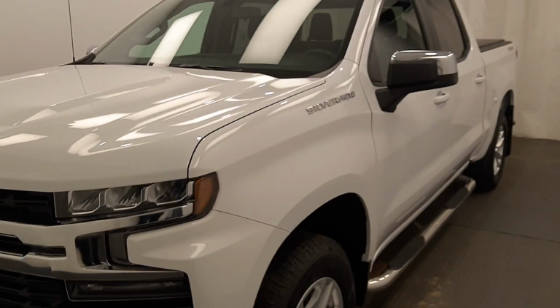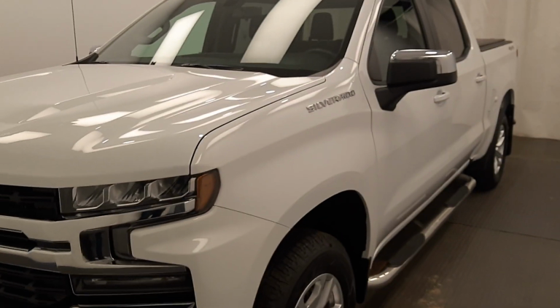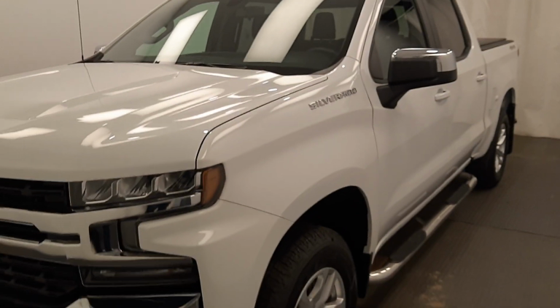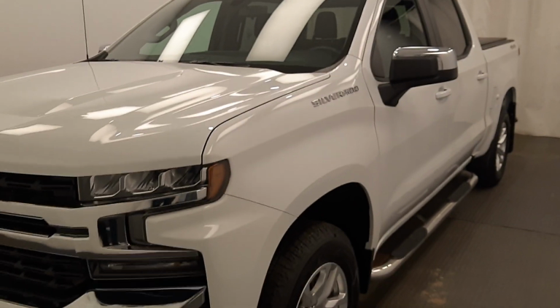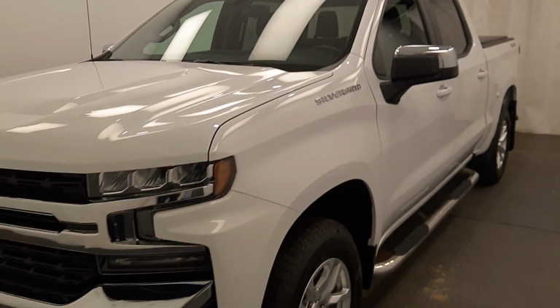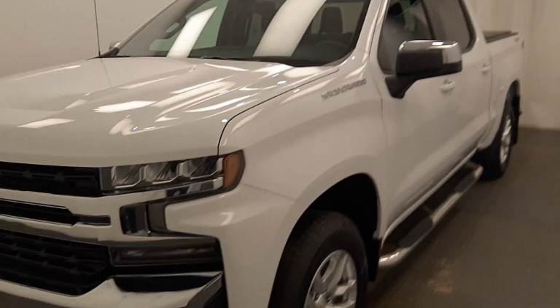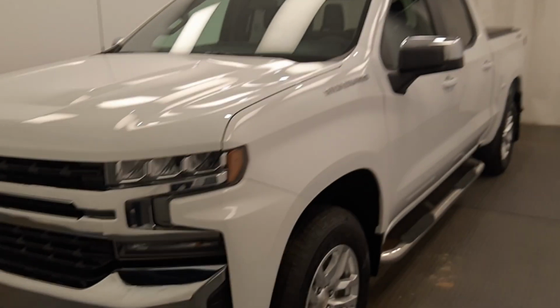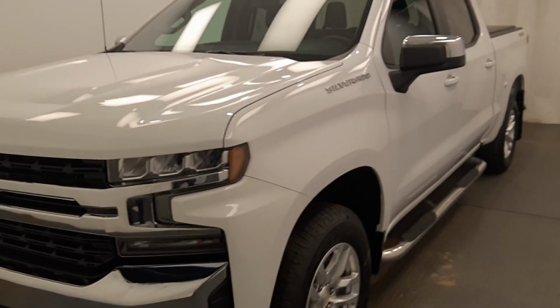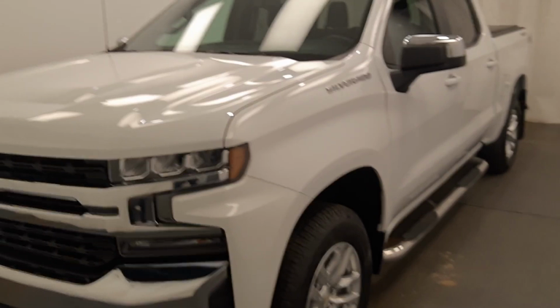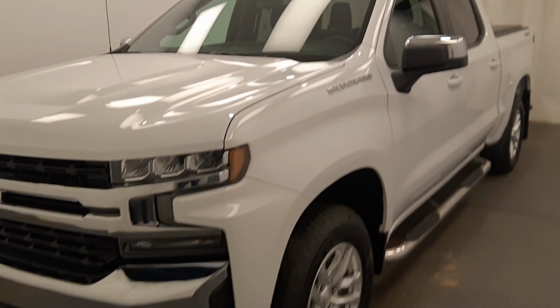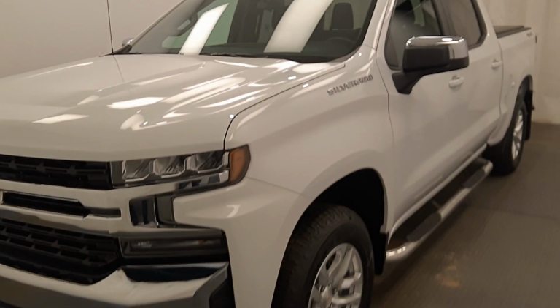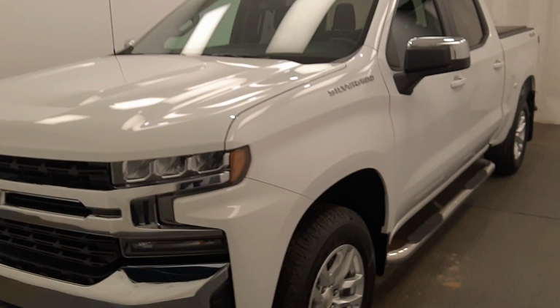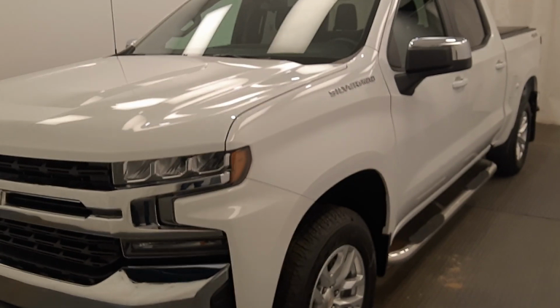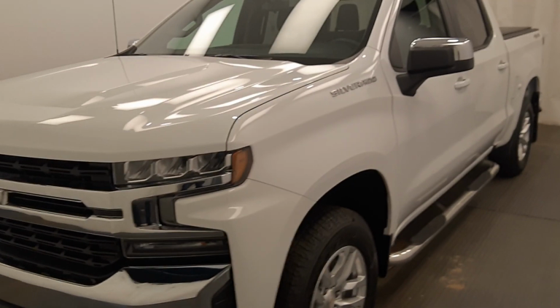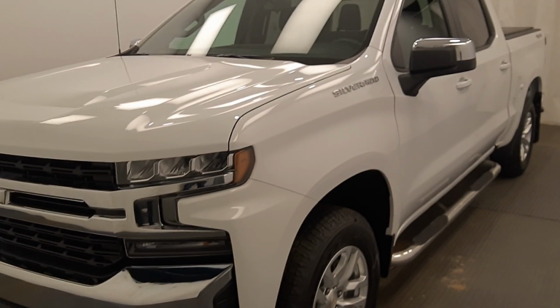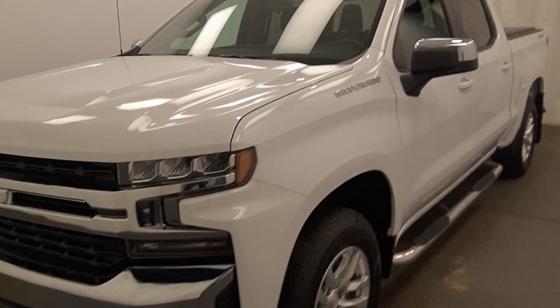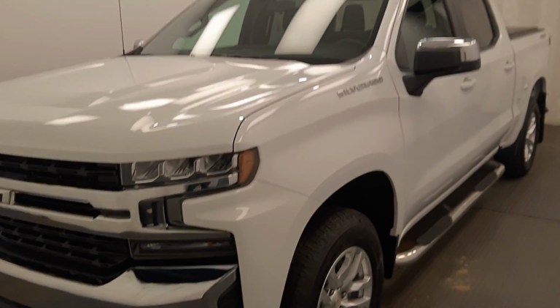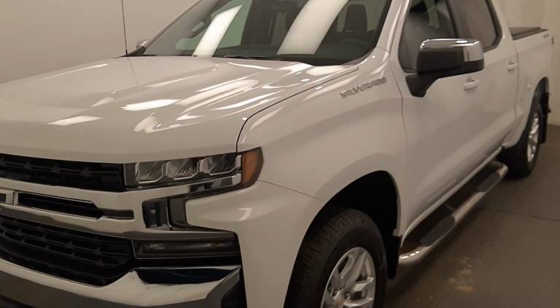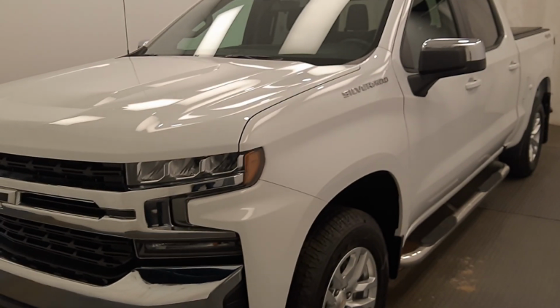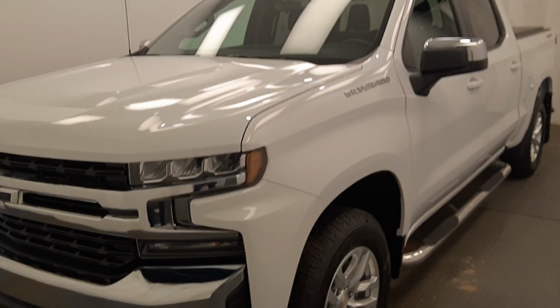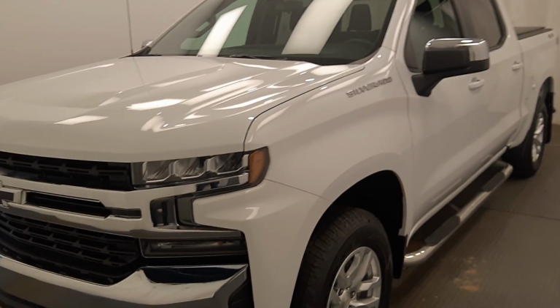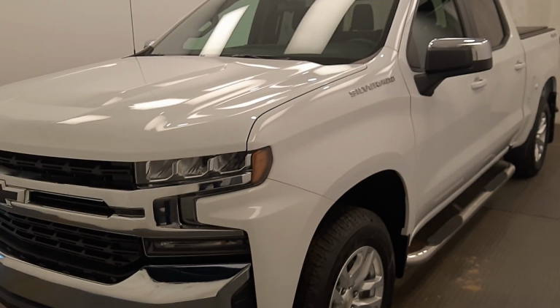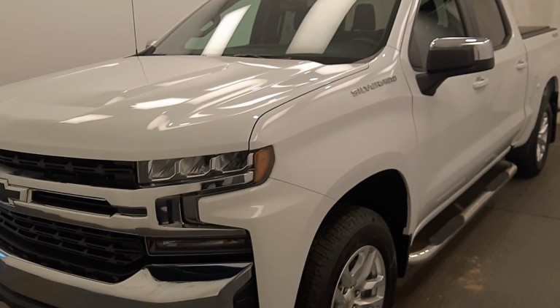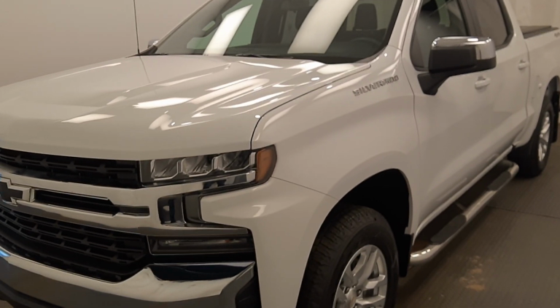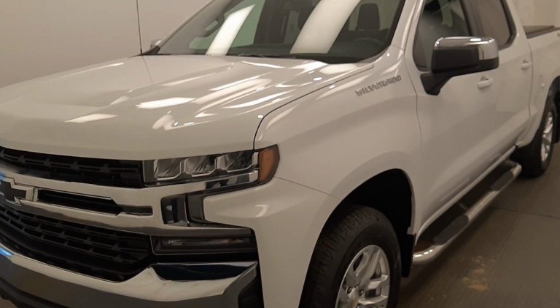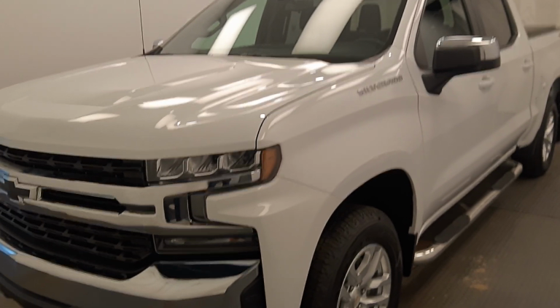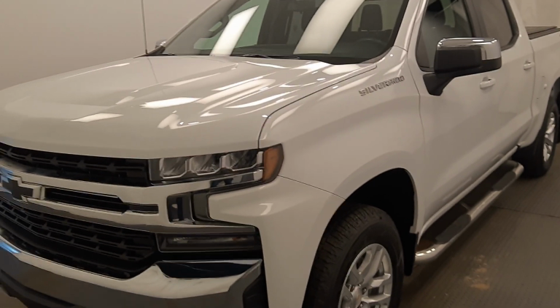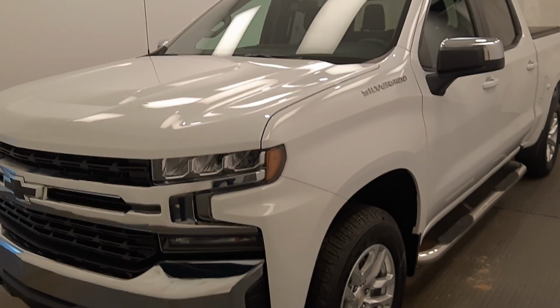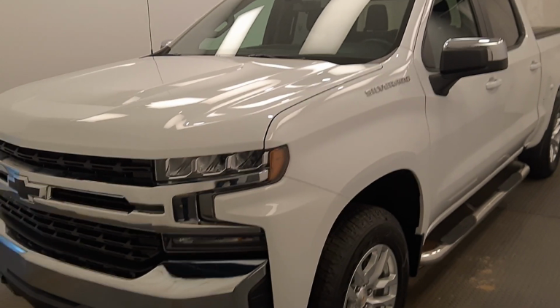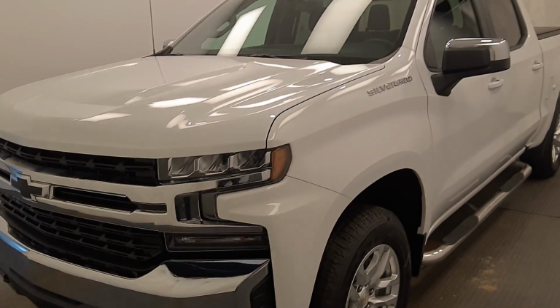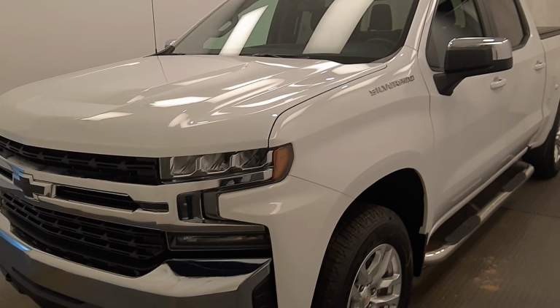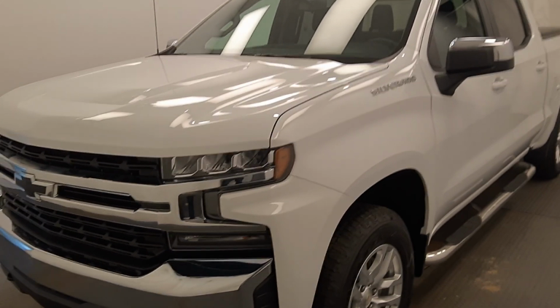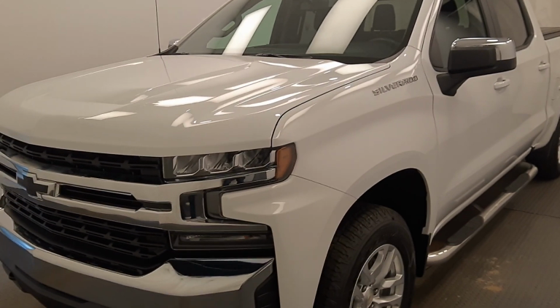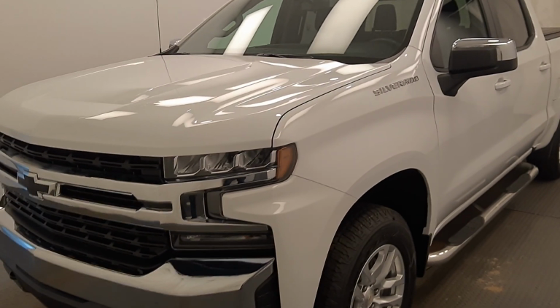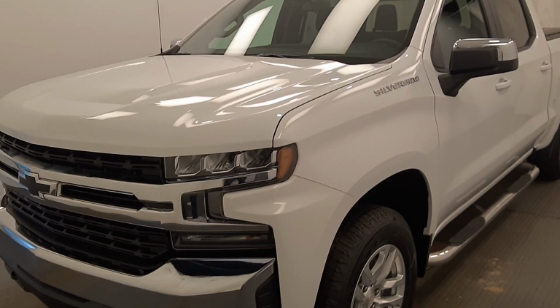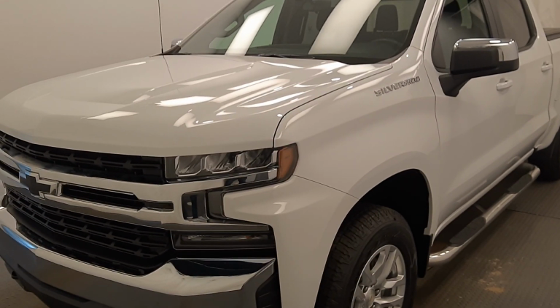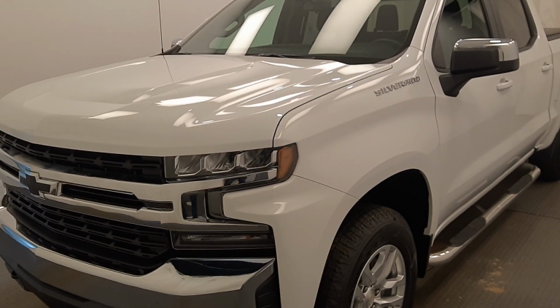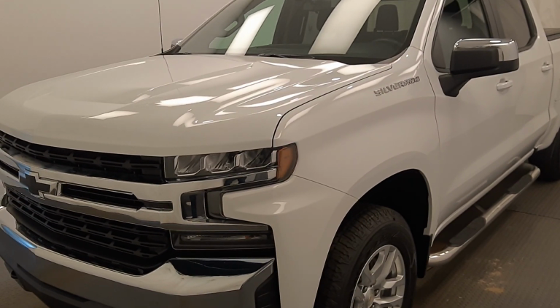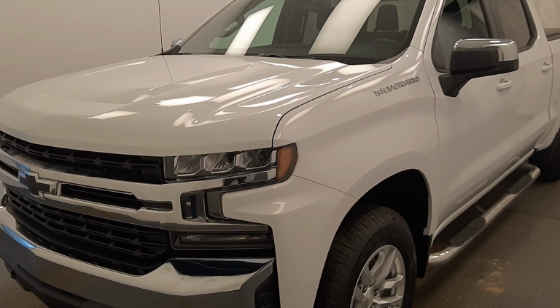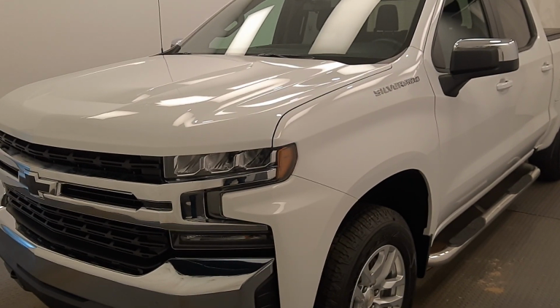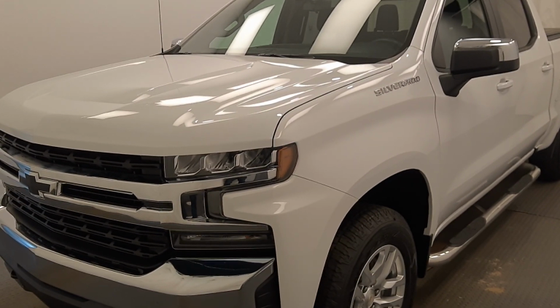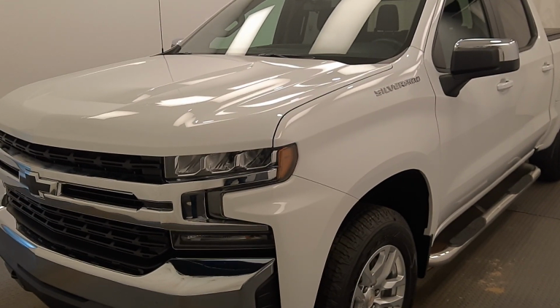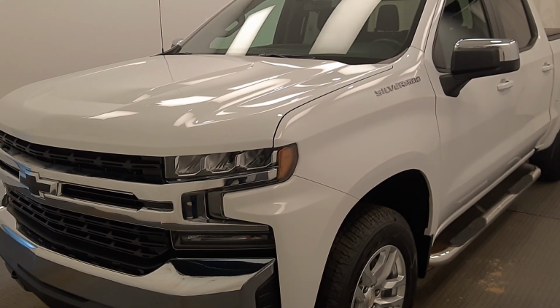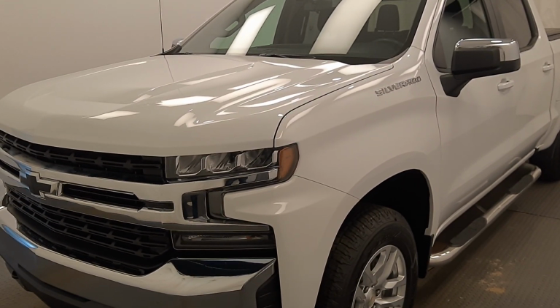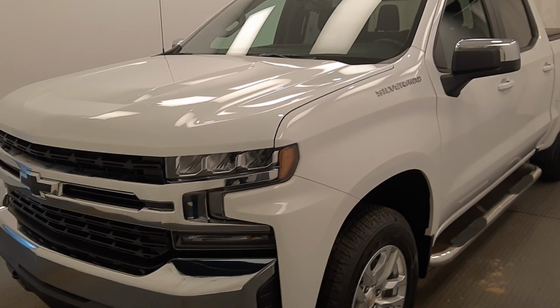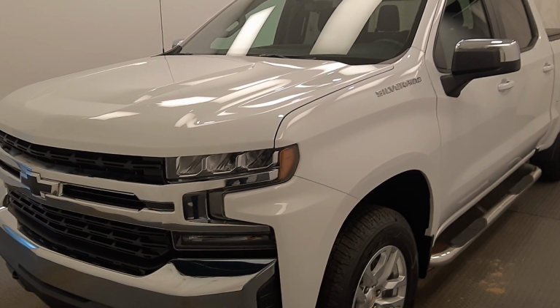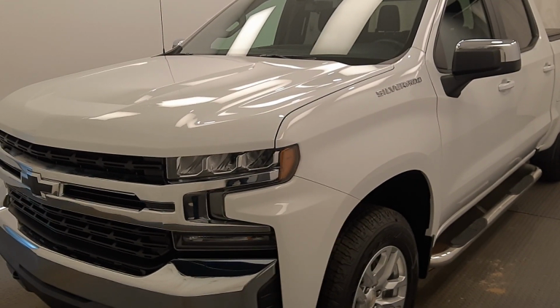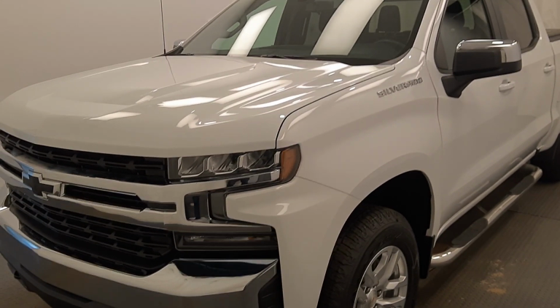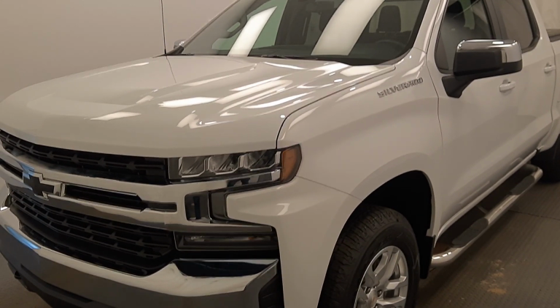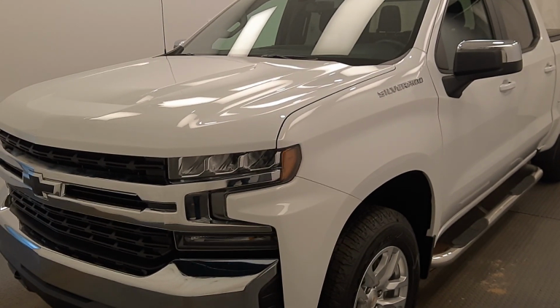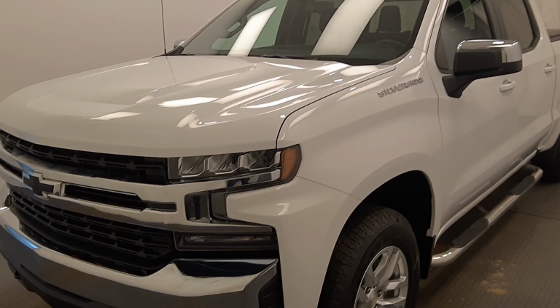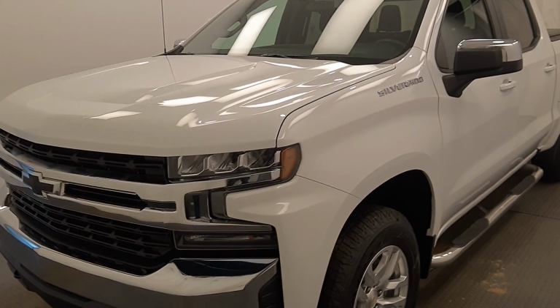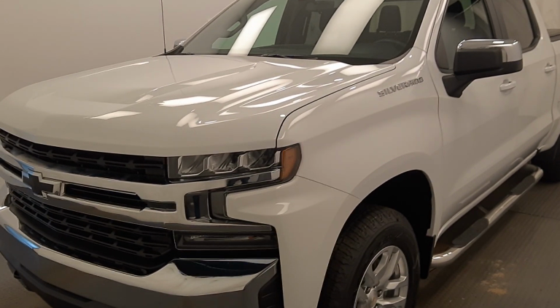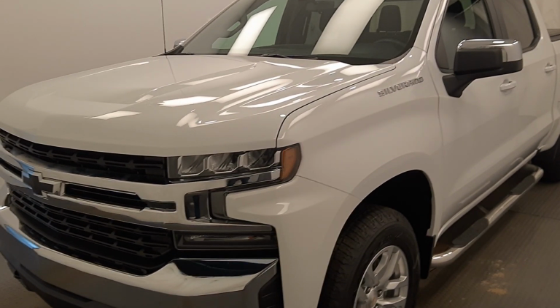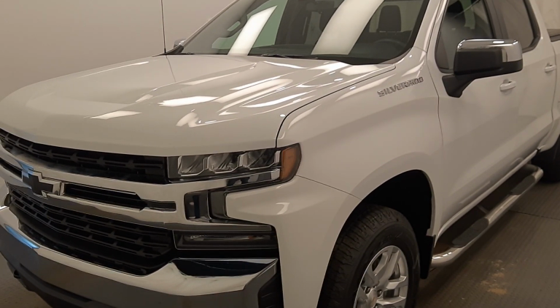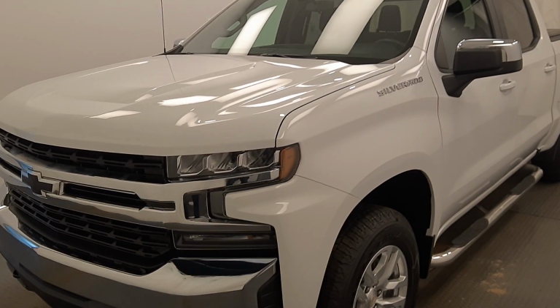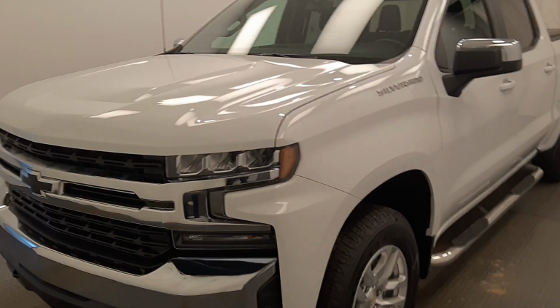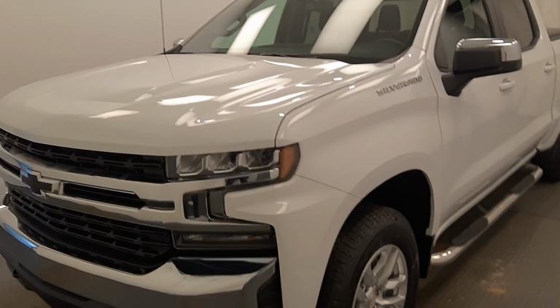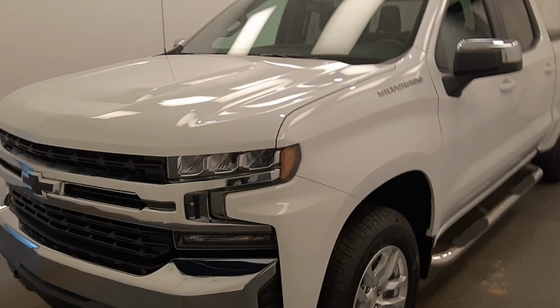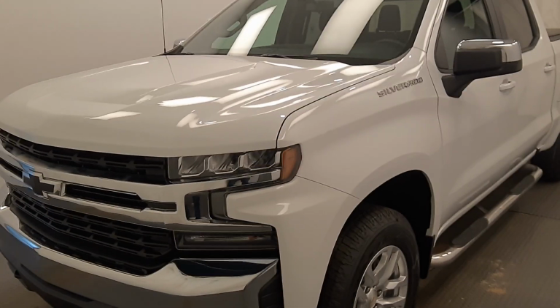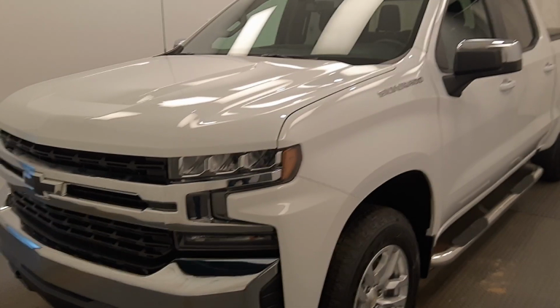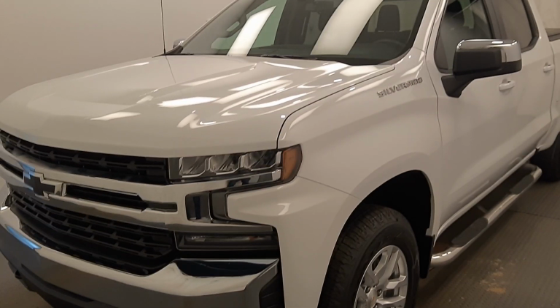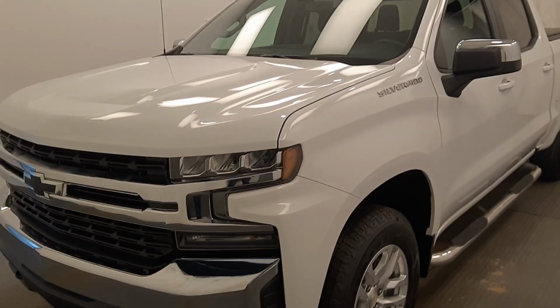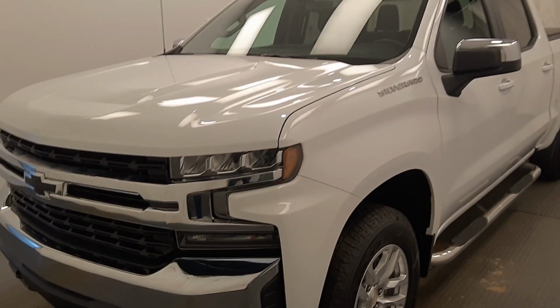Once again, dock number 224949, 2019 Chevy 1500 — it is a crew cab and it is white.